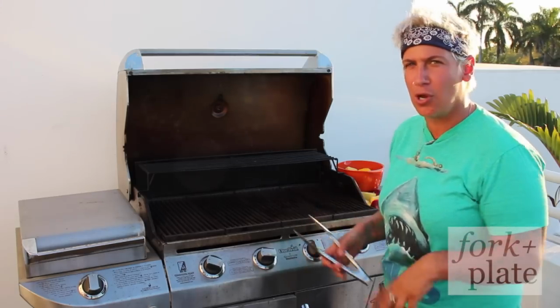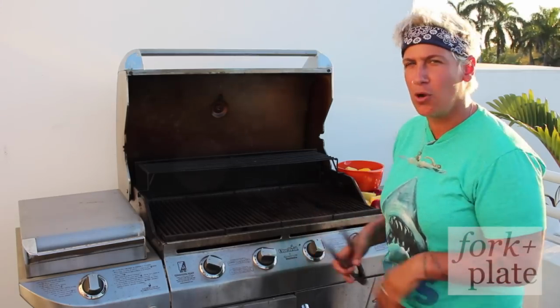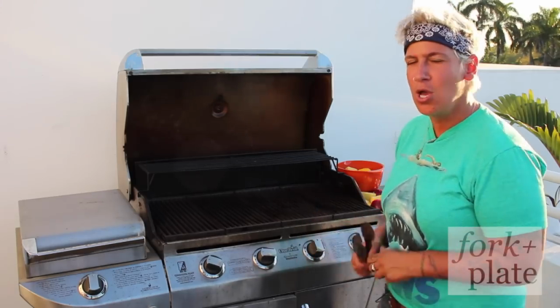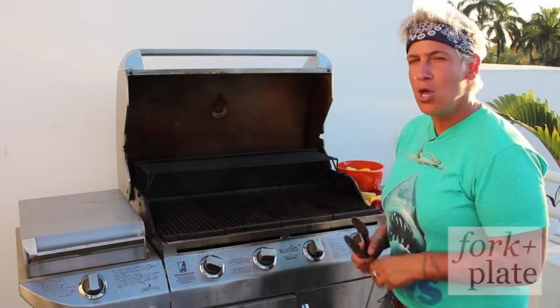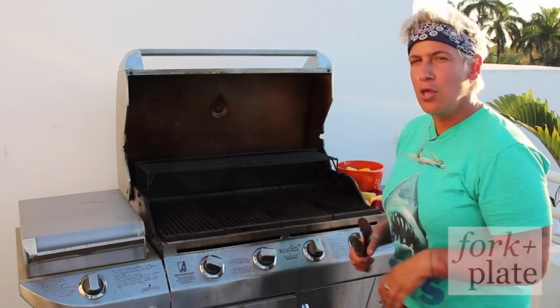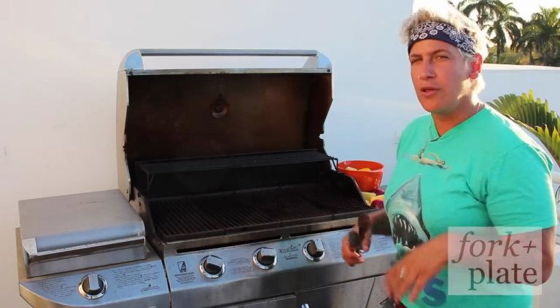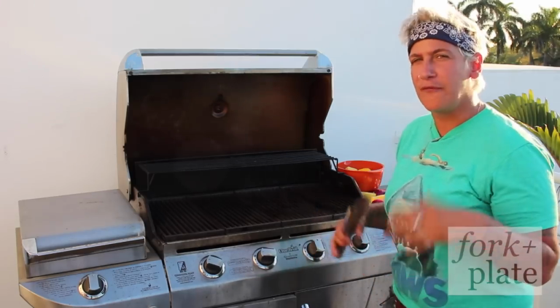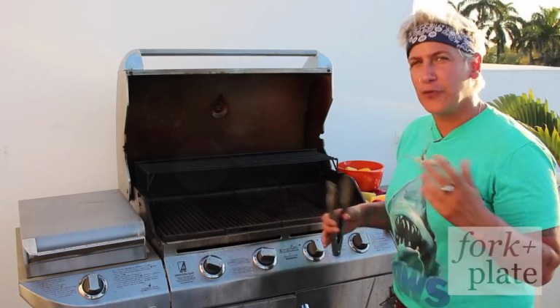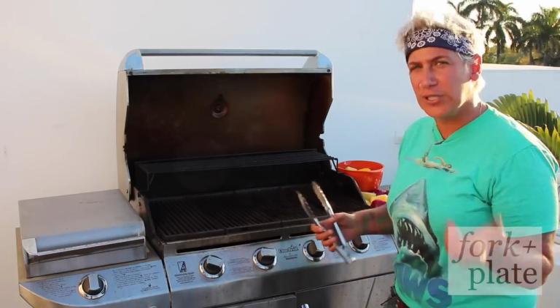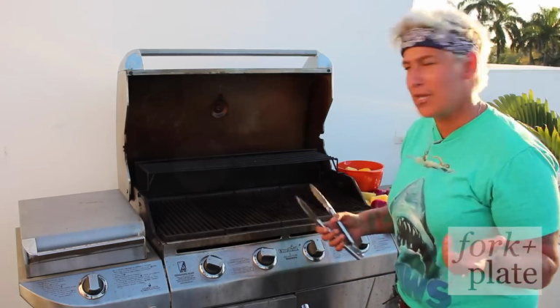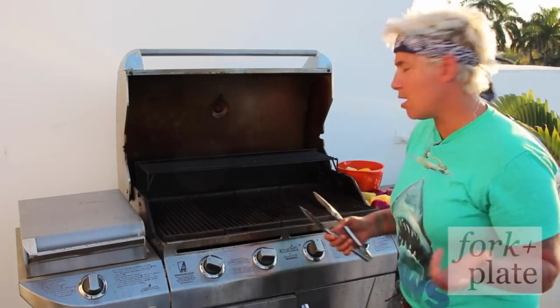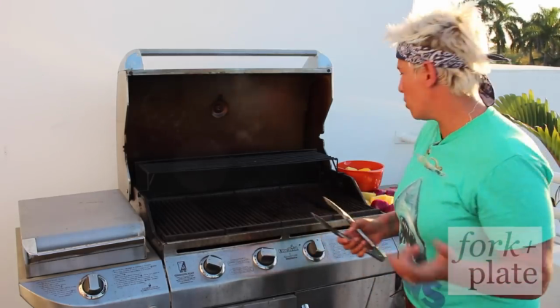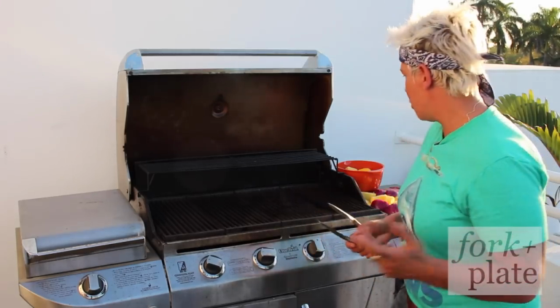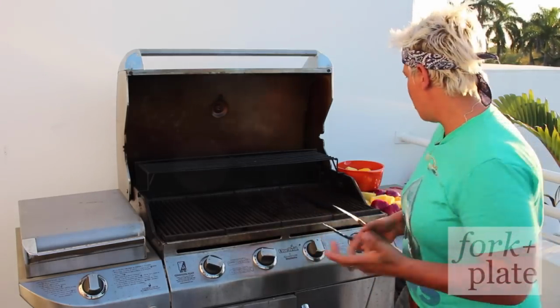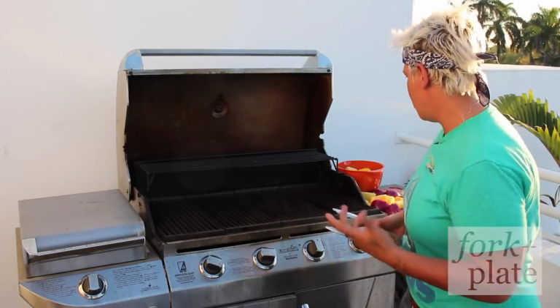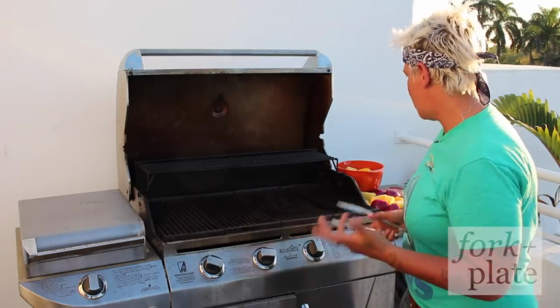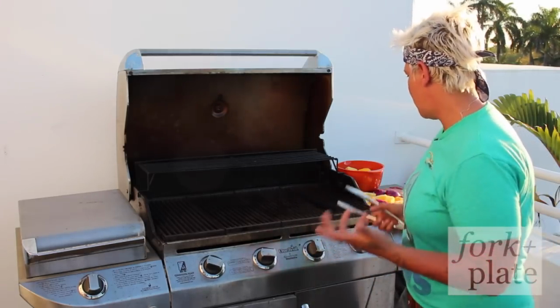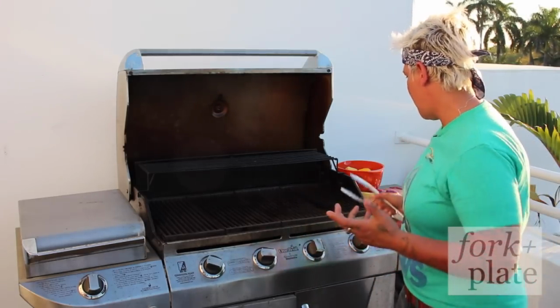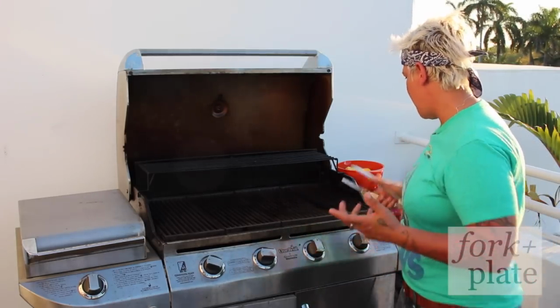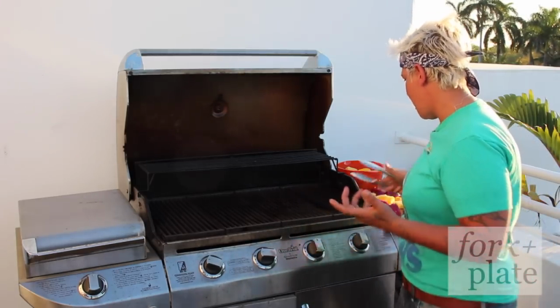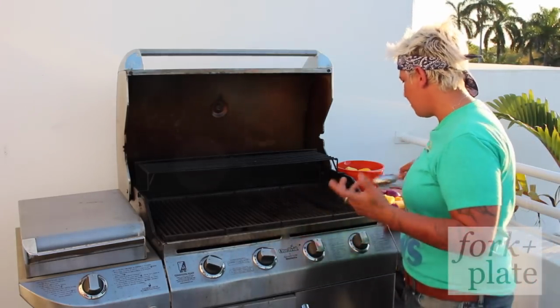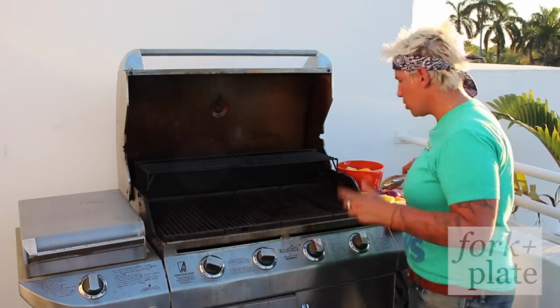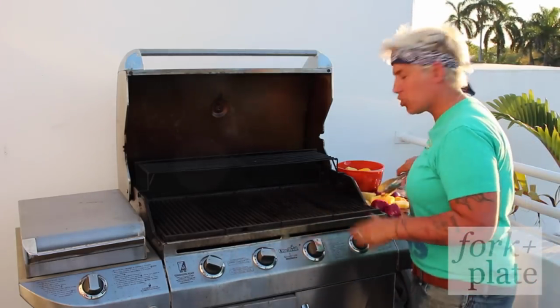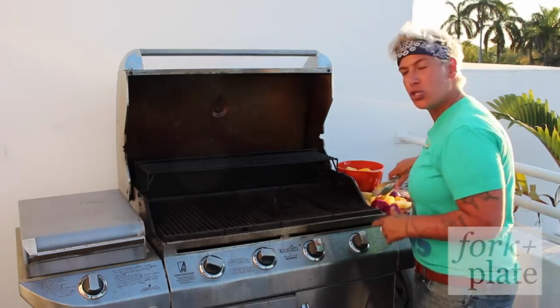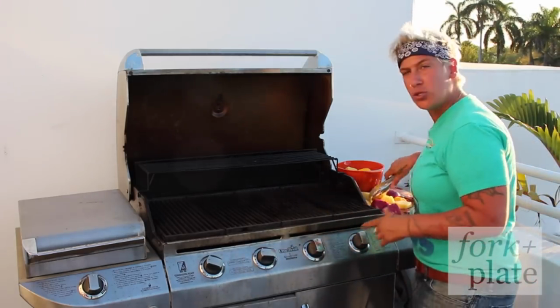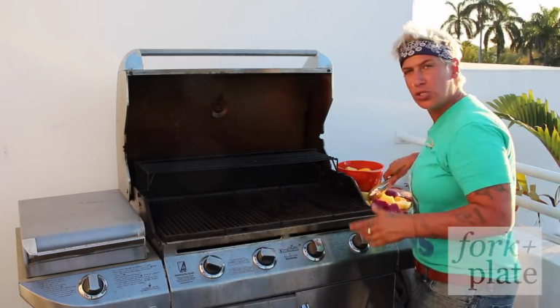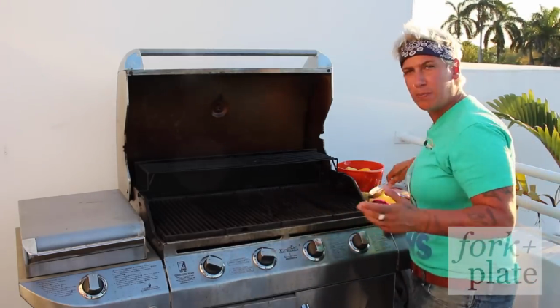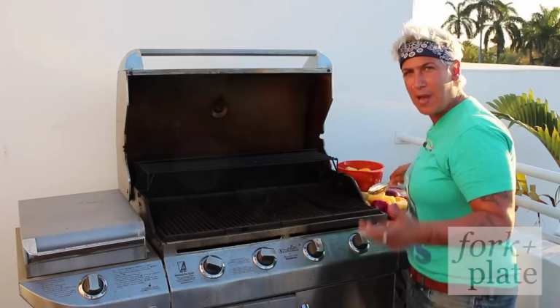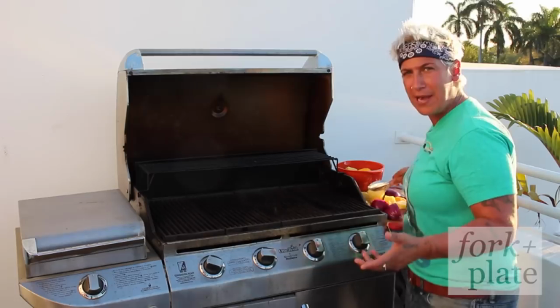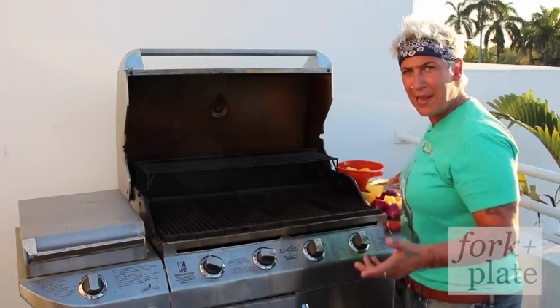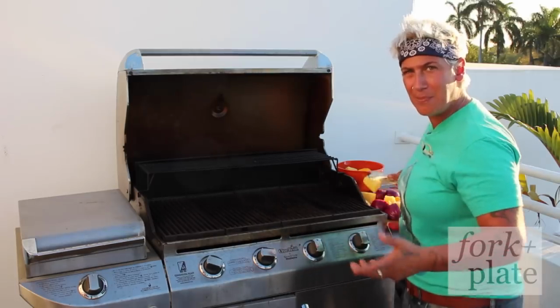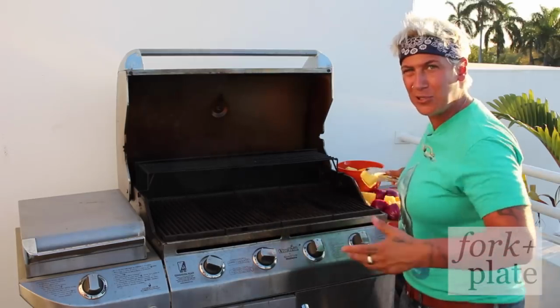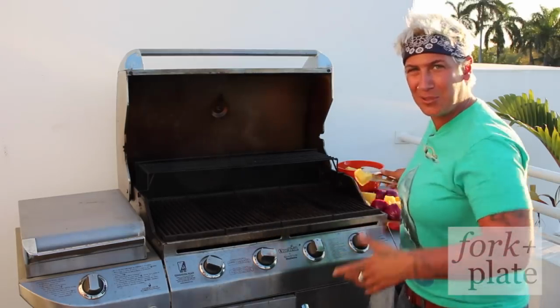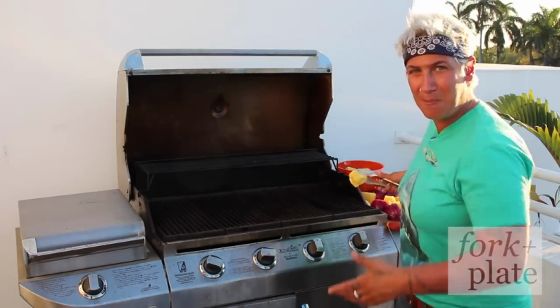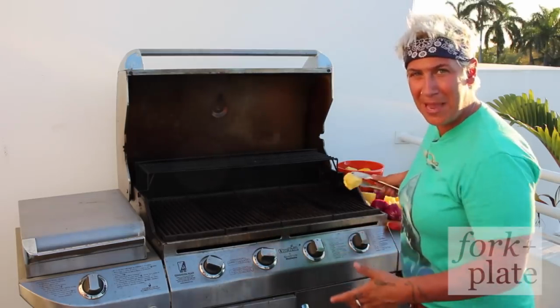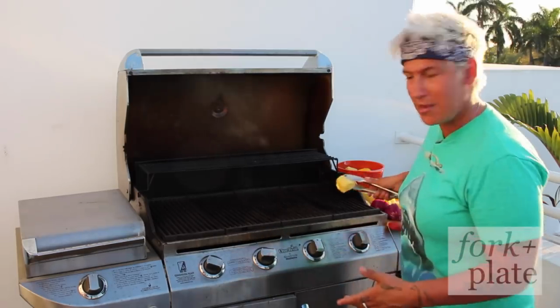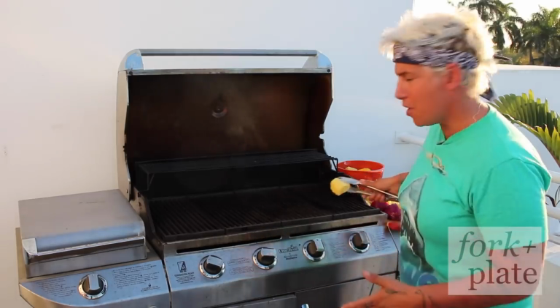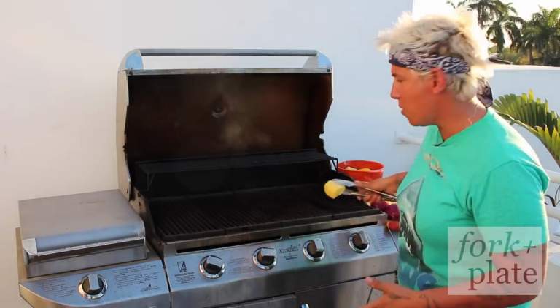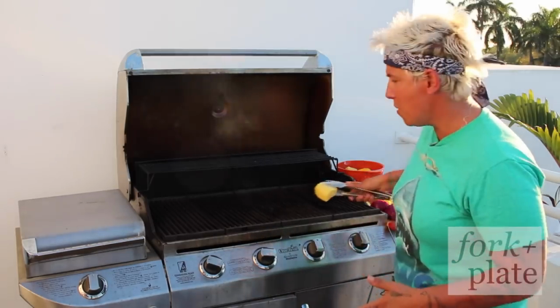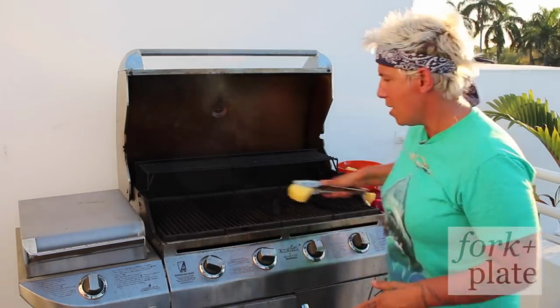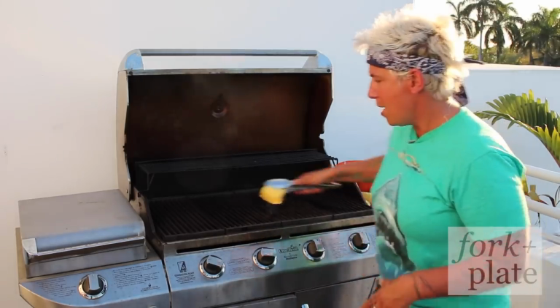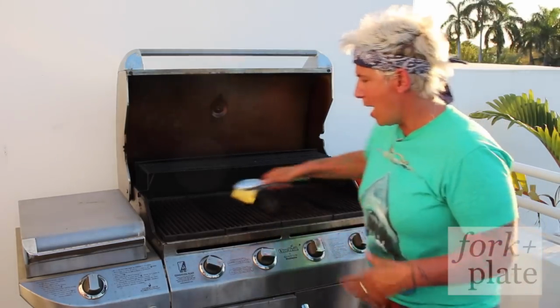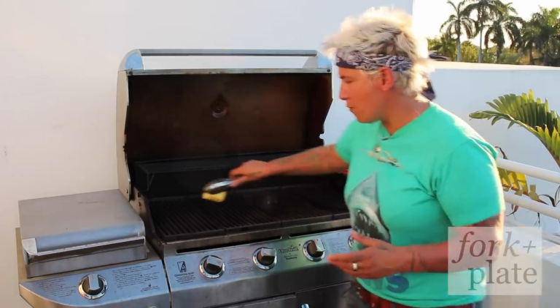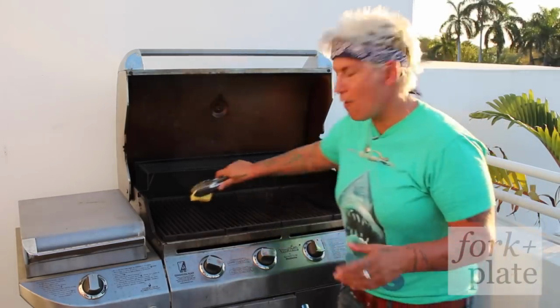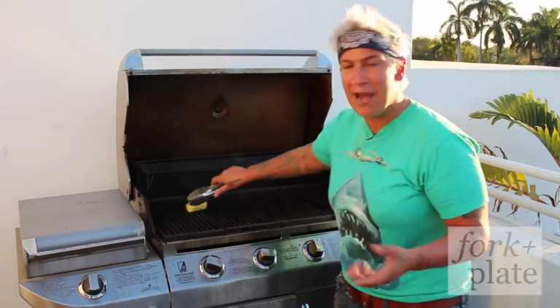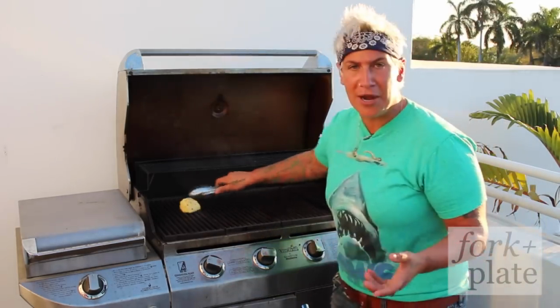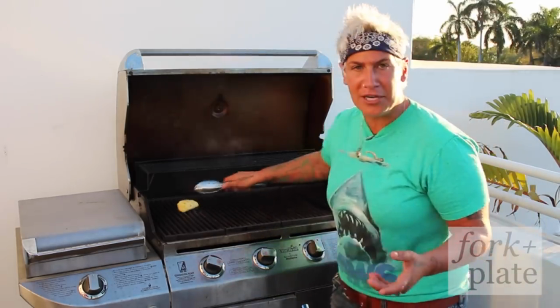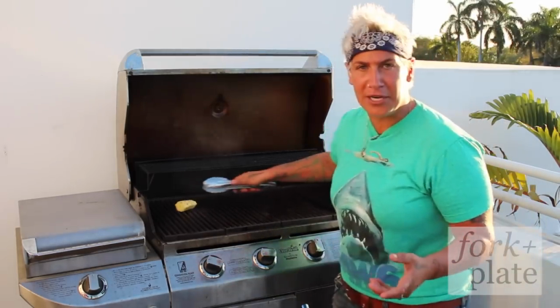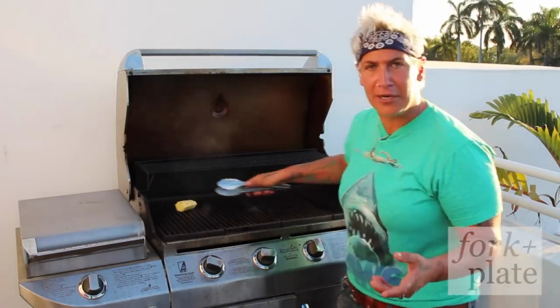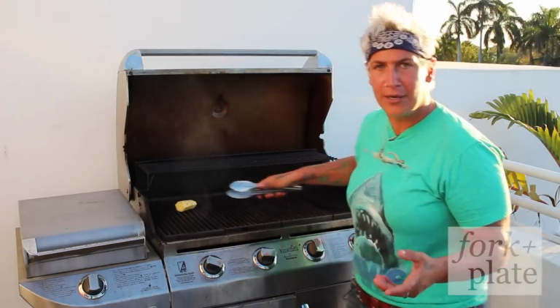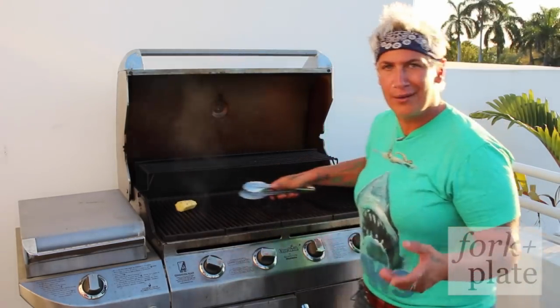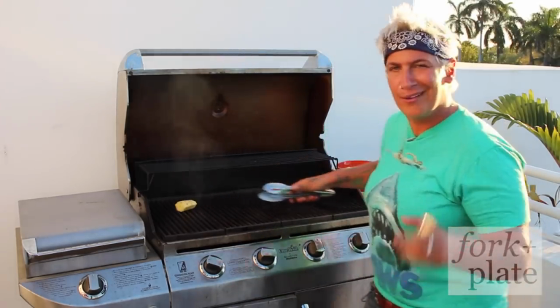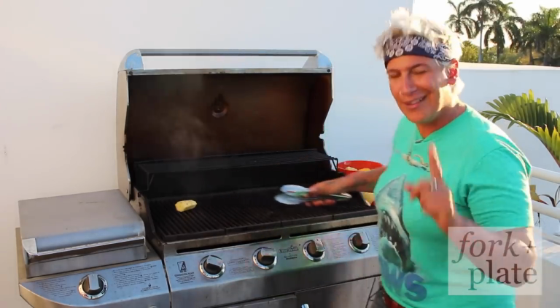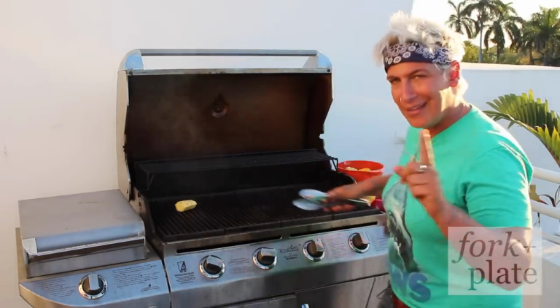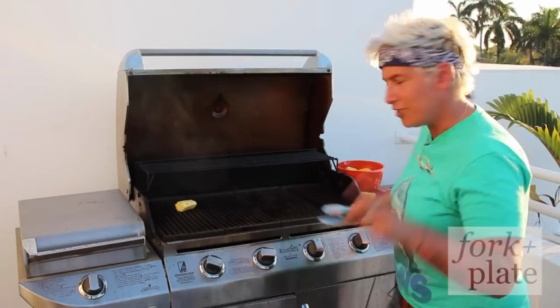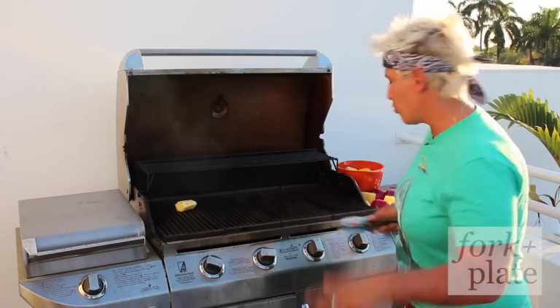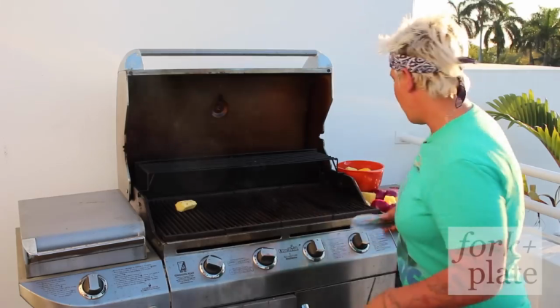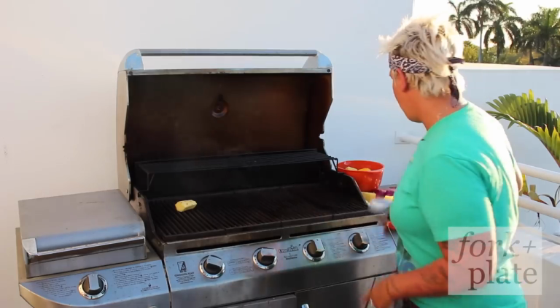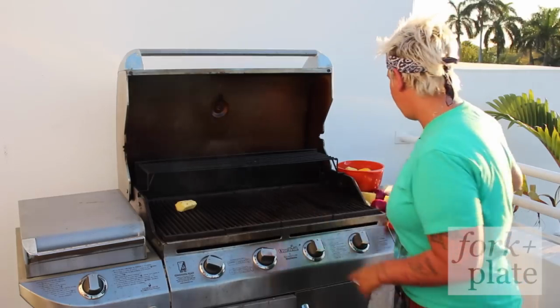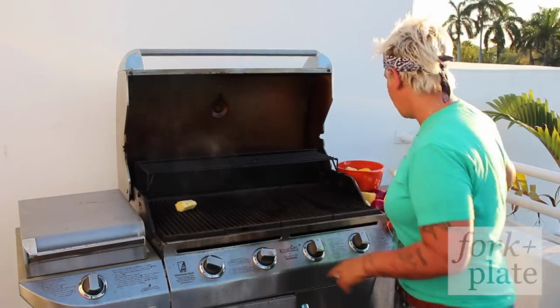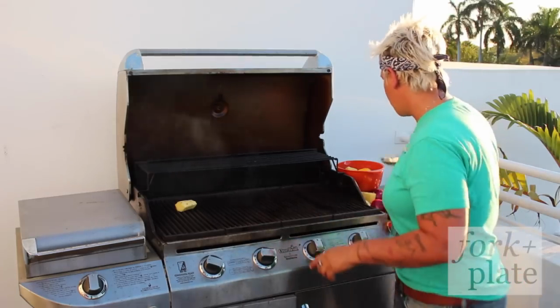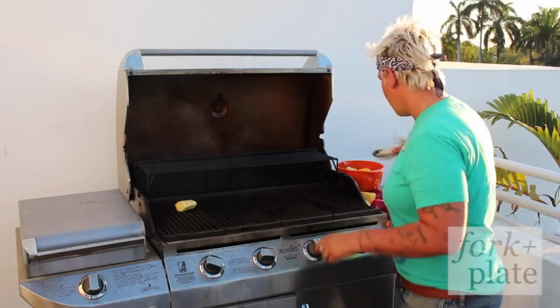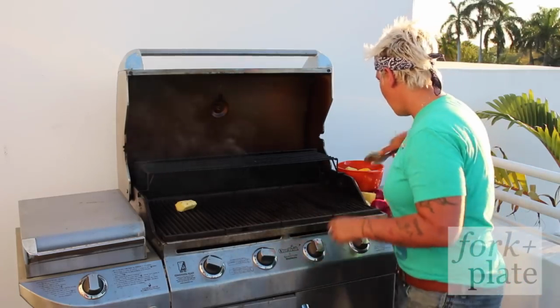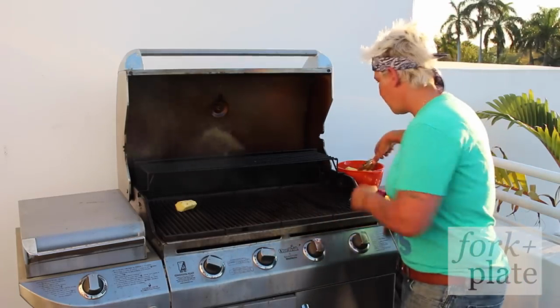The fruits that I'm going to use today — I'm going to use some pineapple, some mango, and red onion, and then I'll show you how to finish it off.